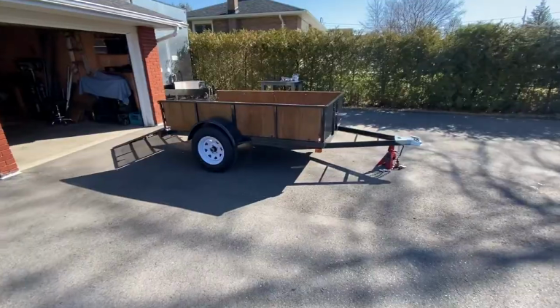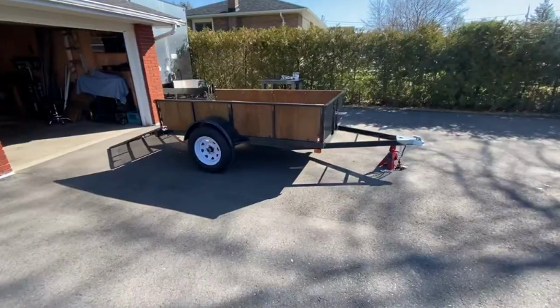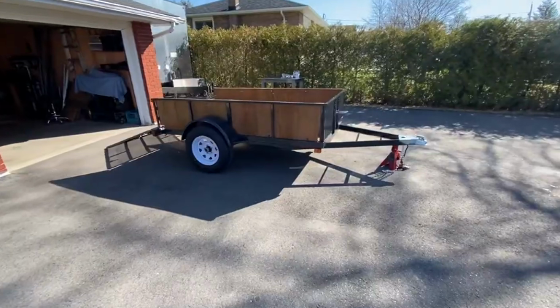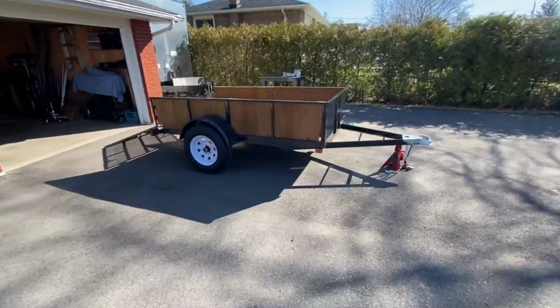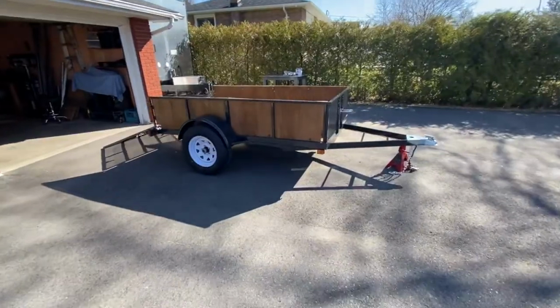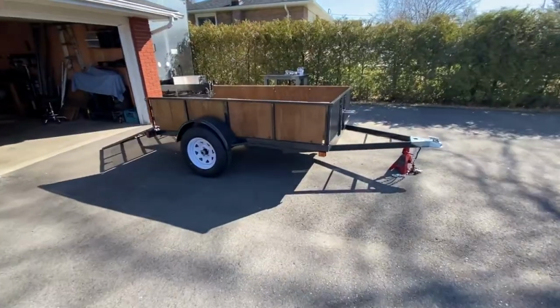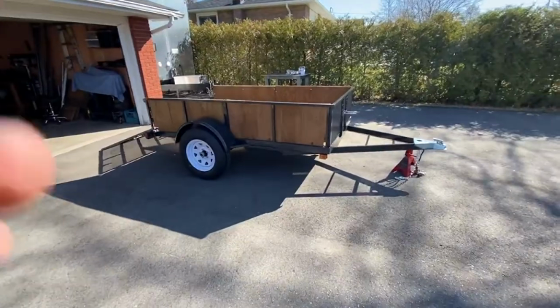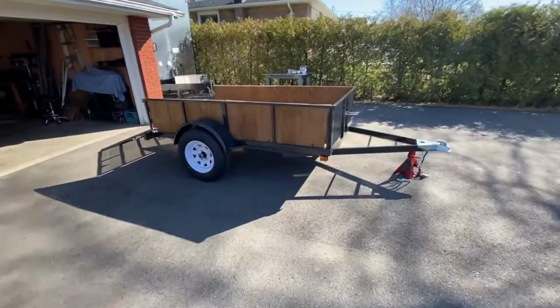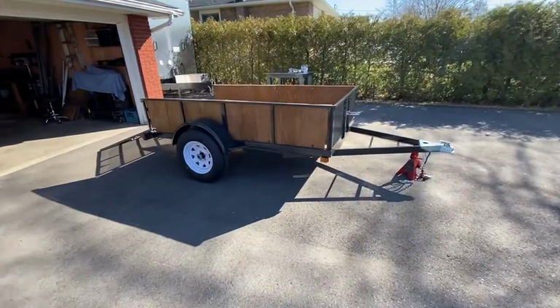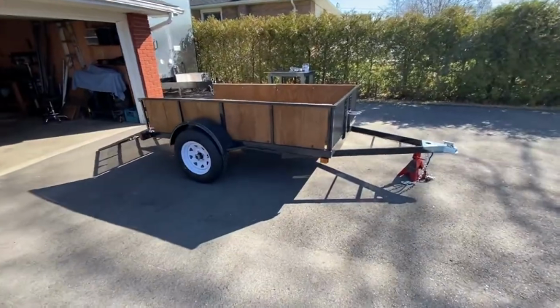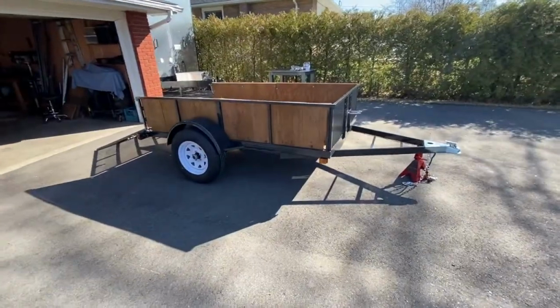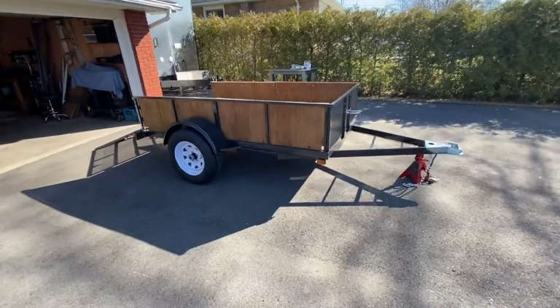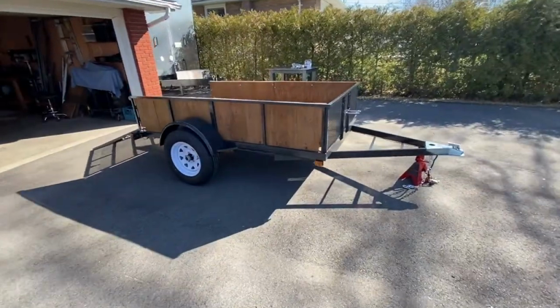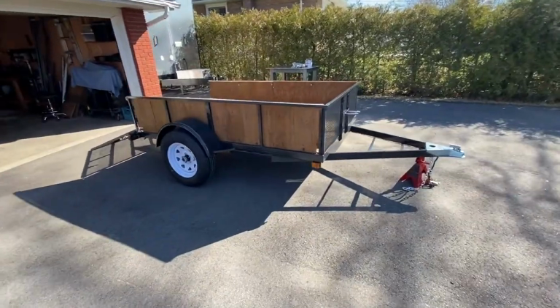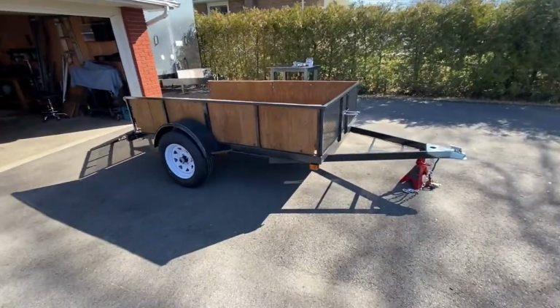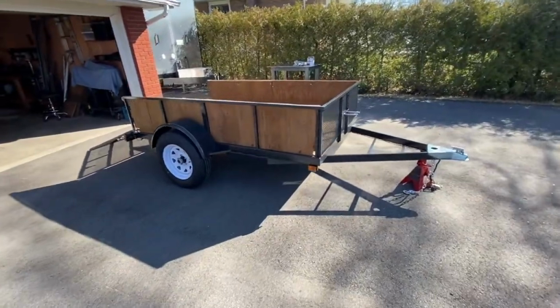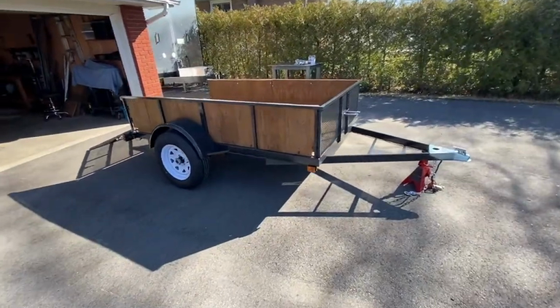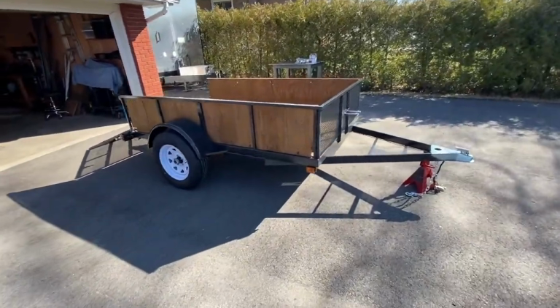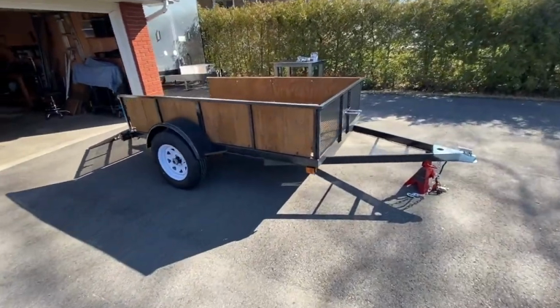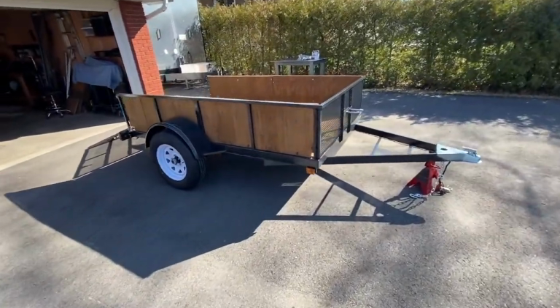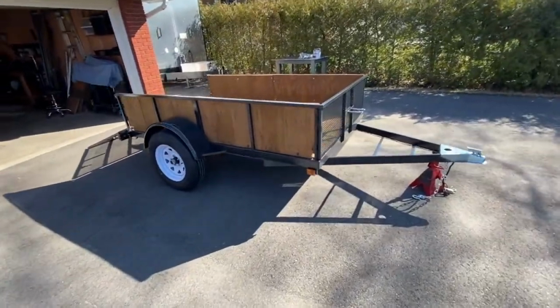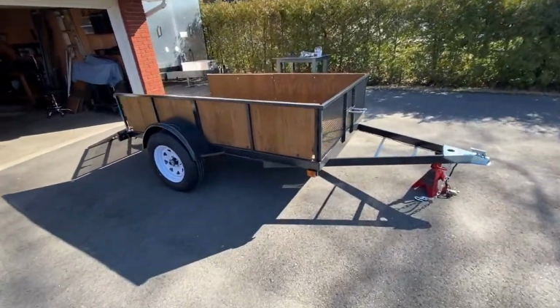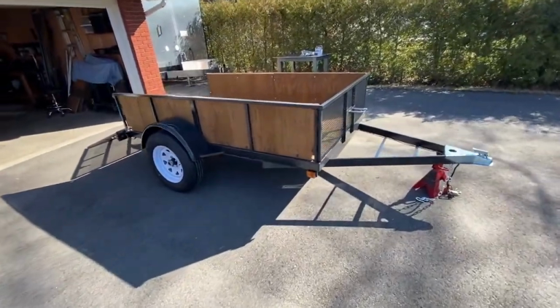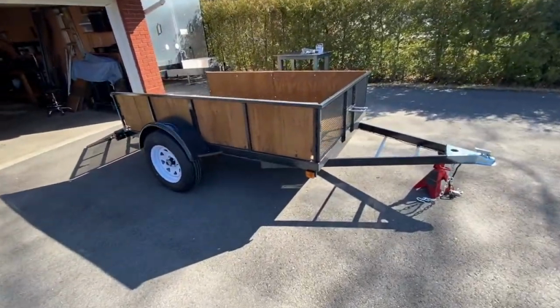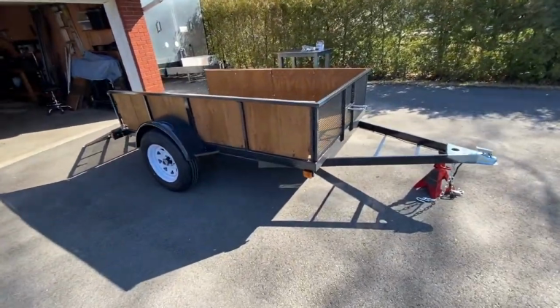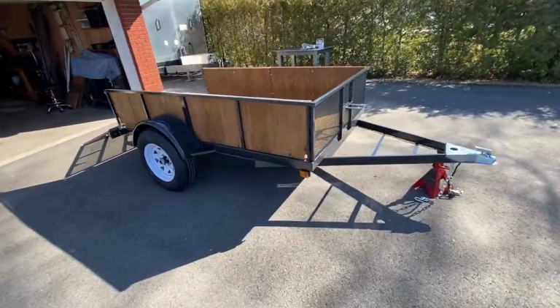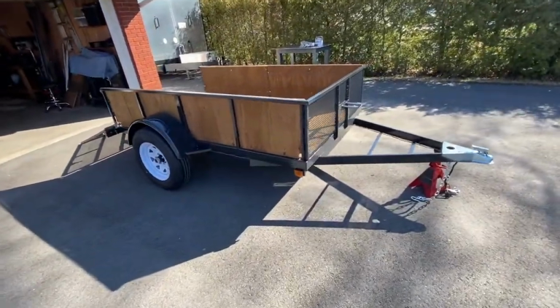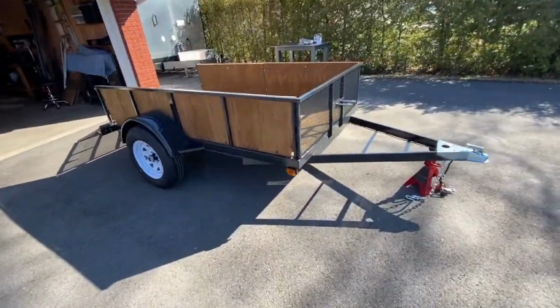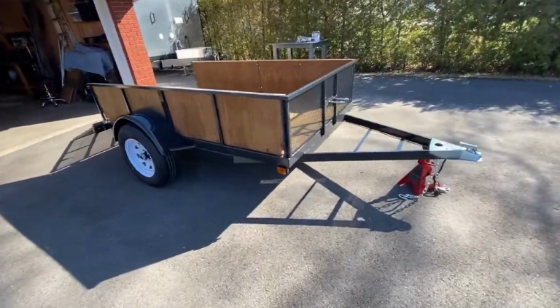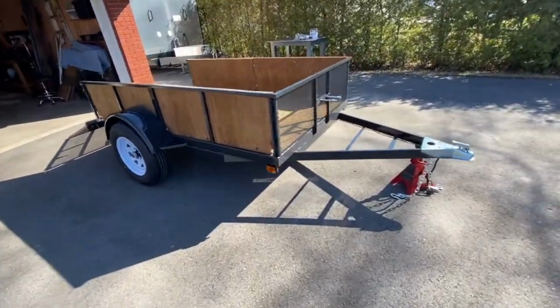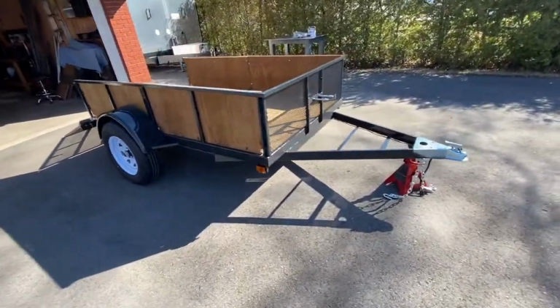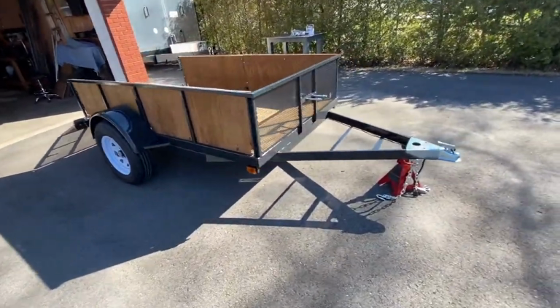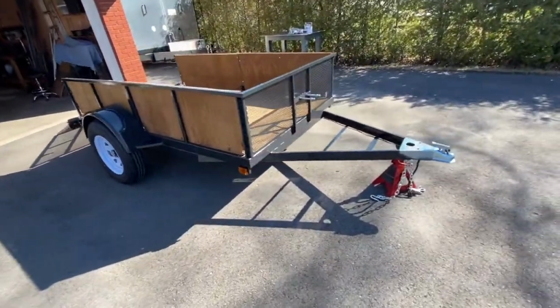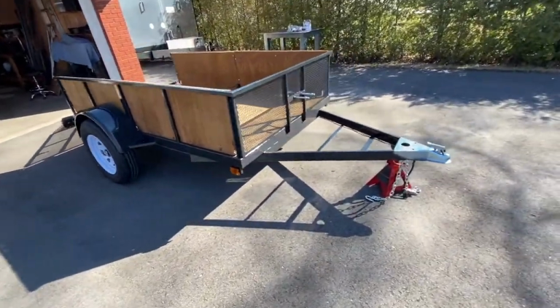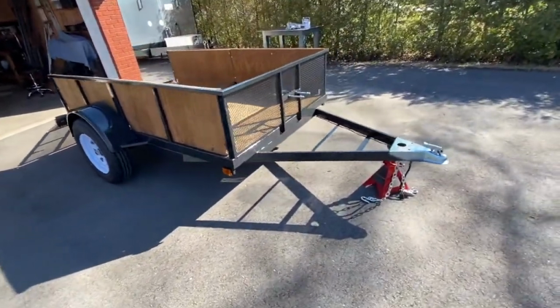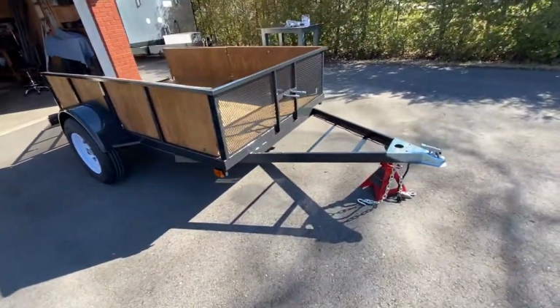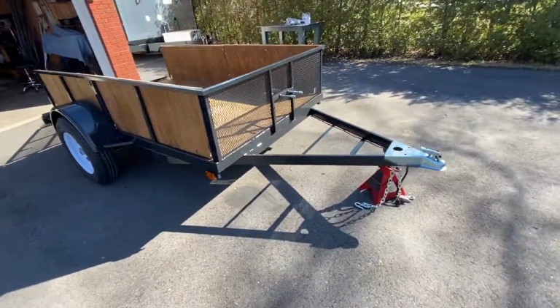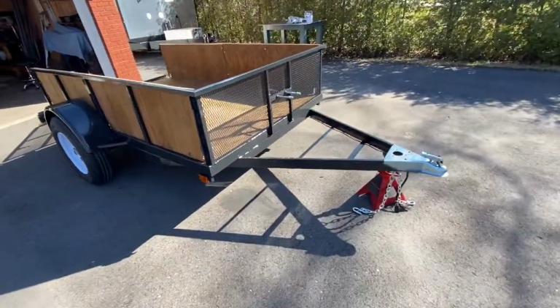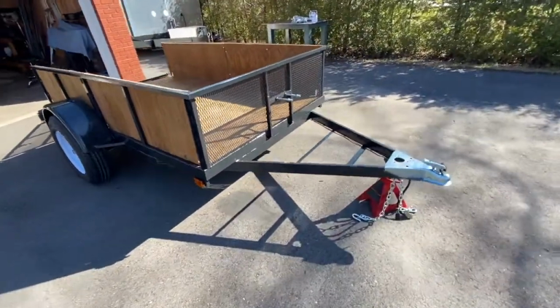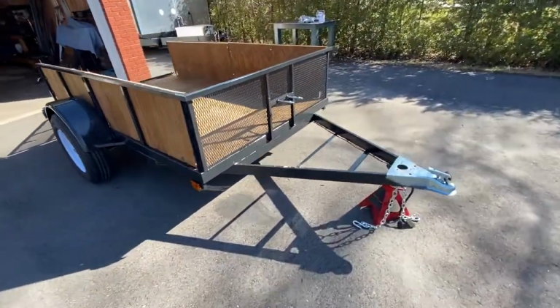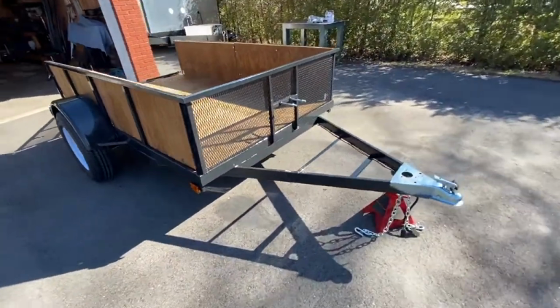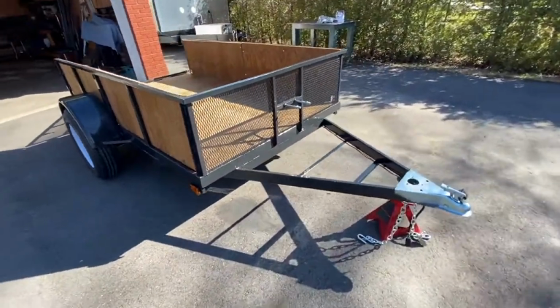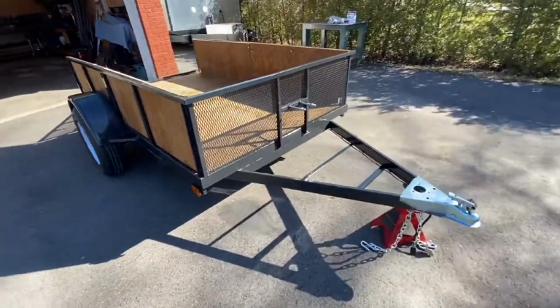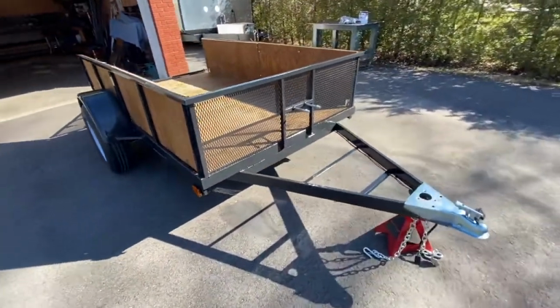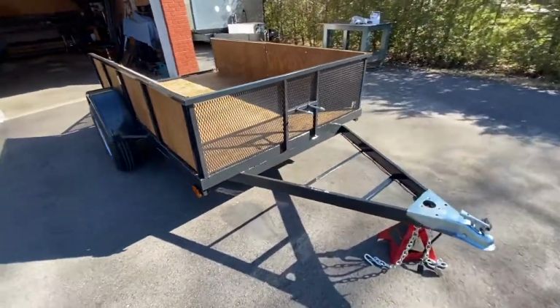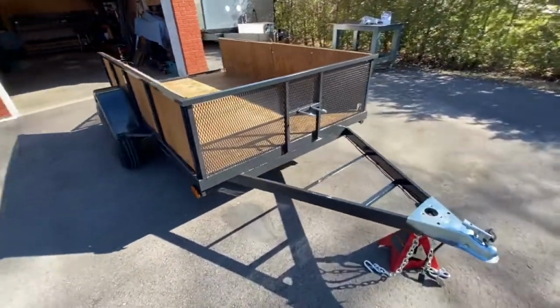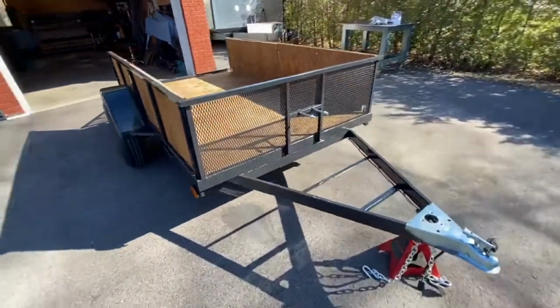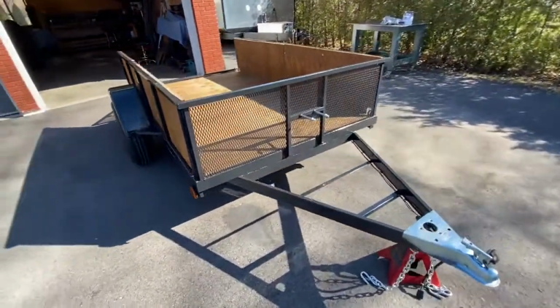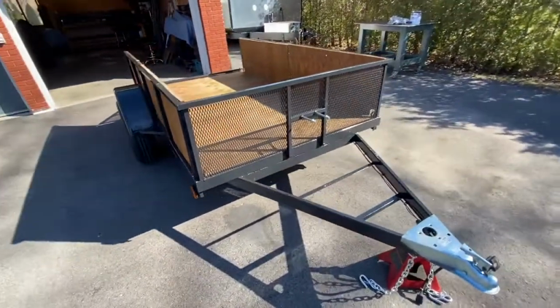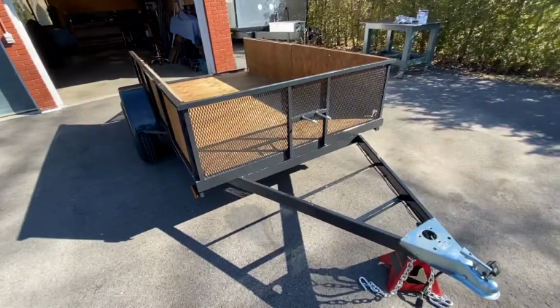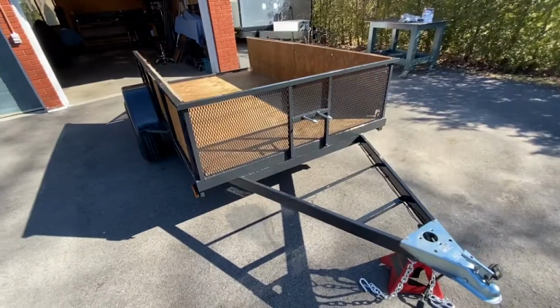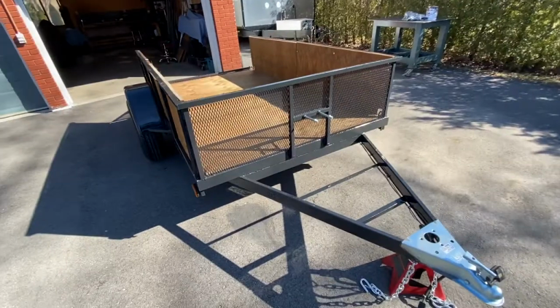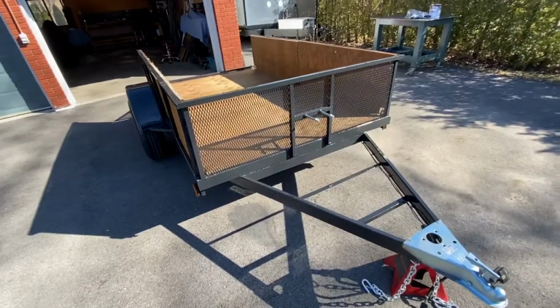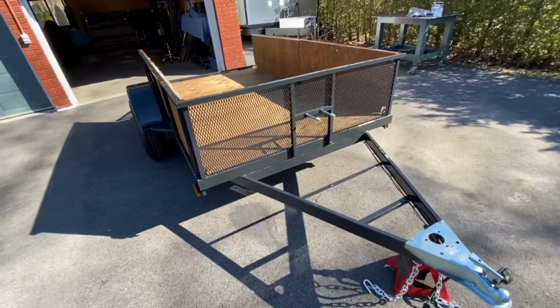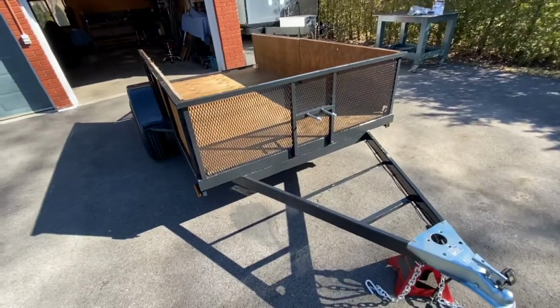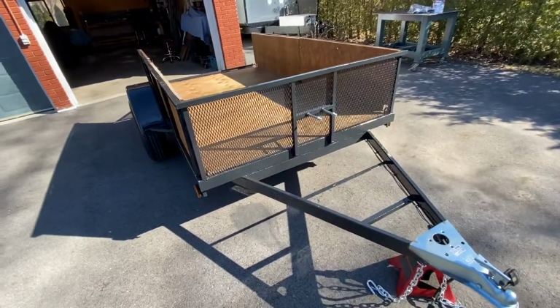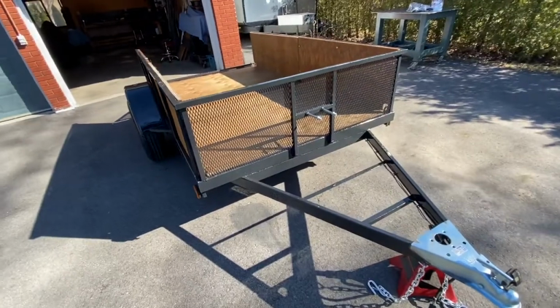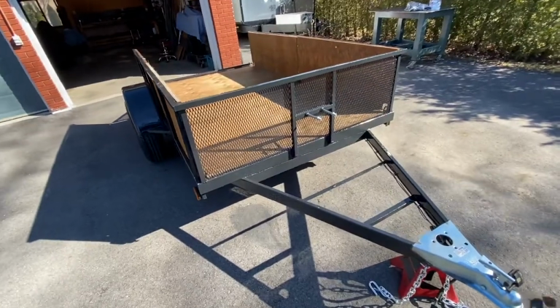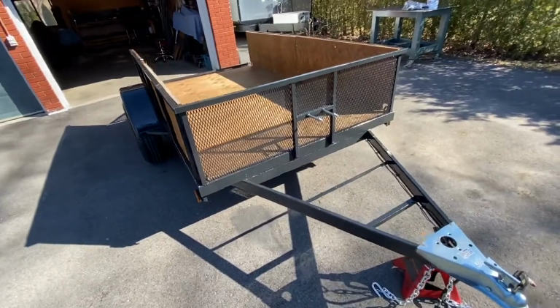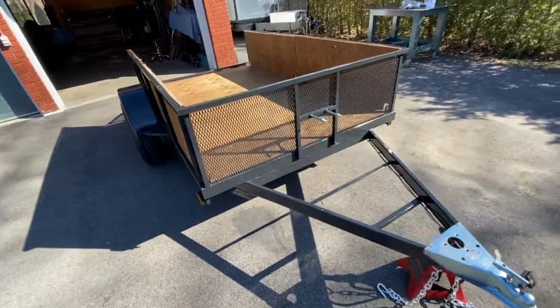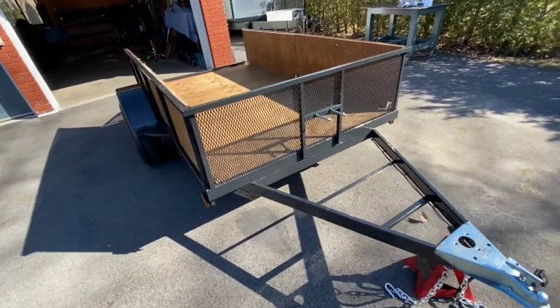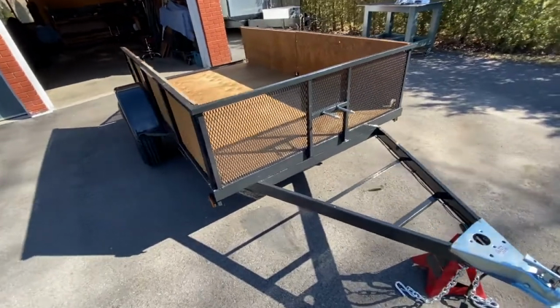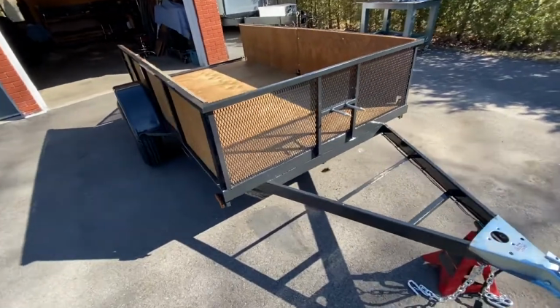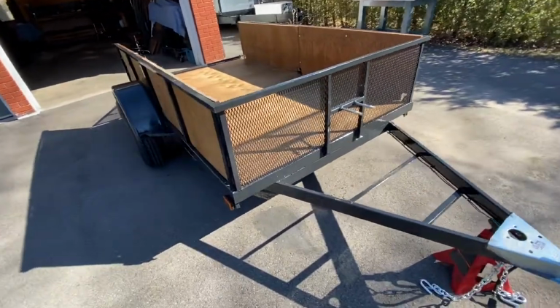Here's the trailer all finished up and done, just missing the spare tire in the front.